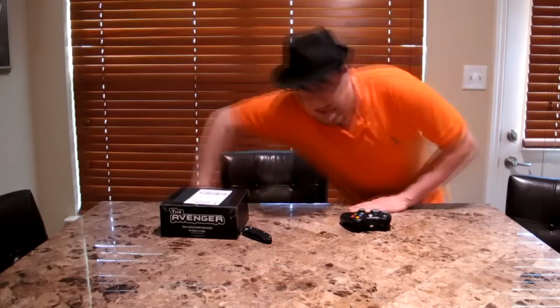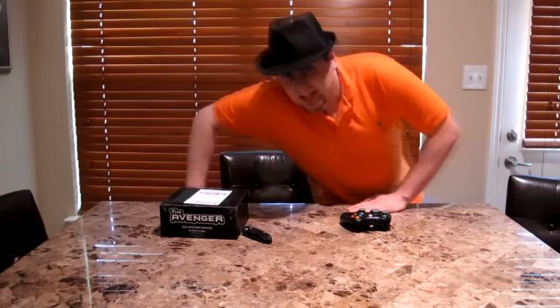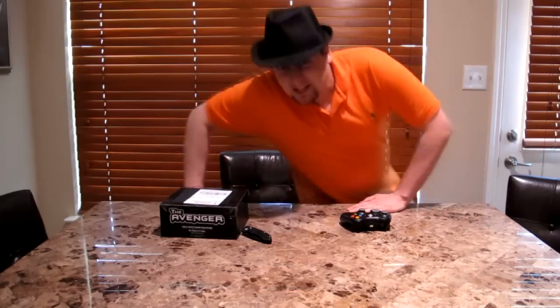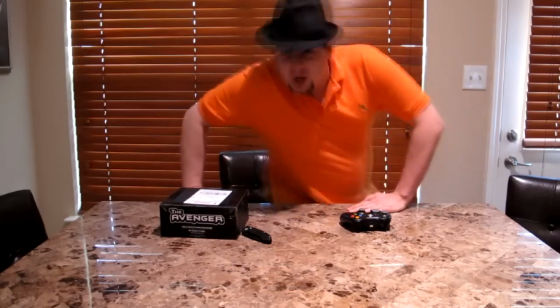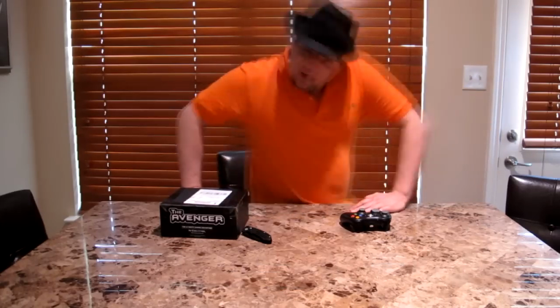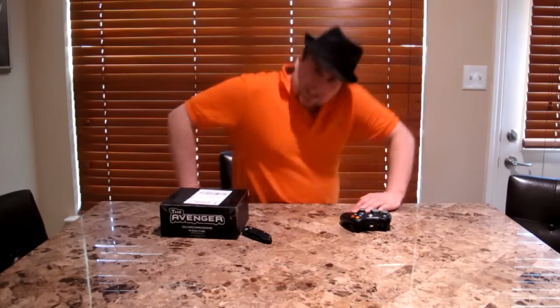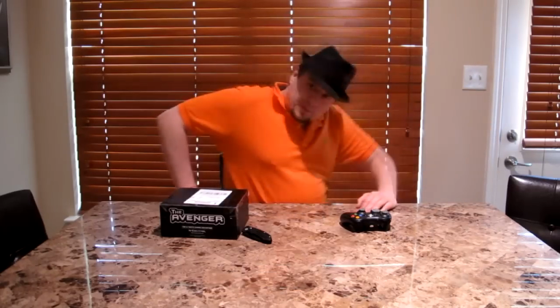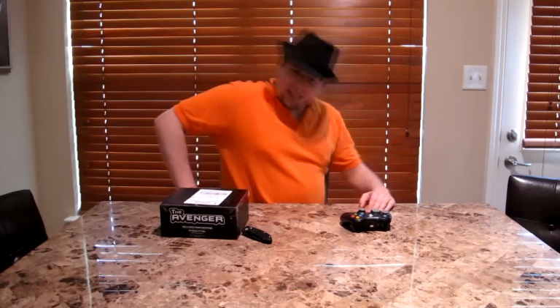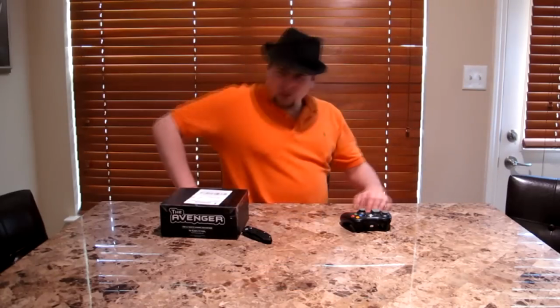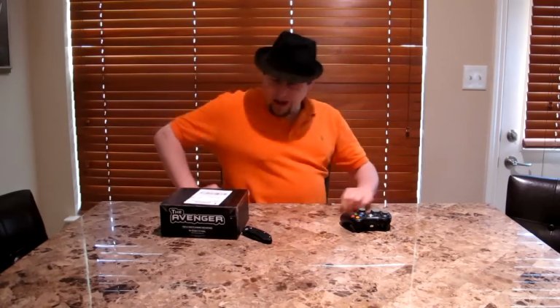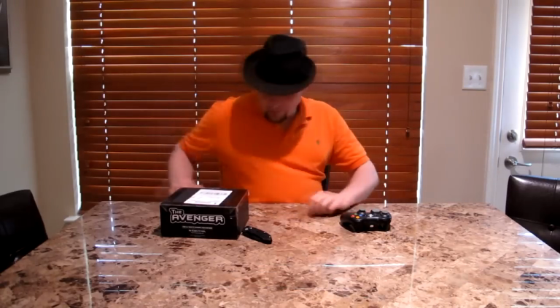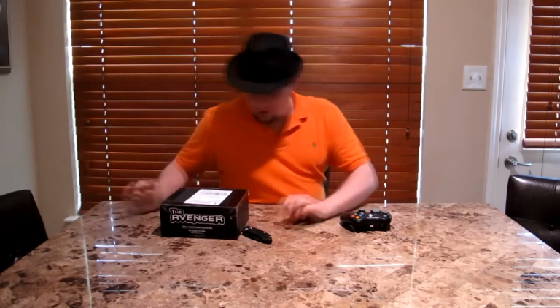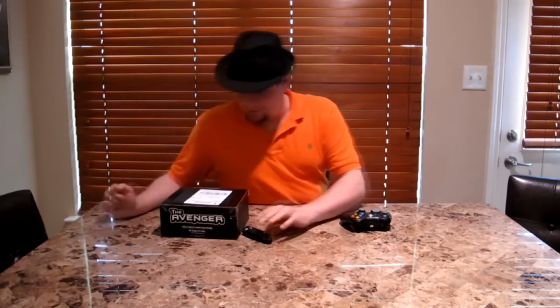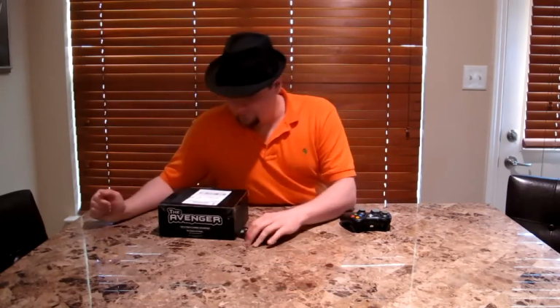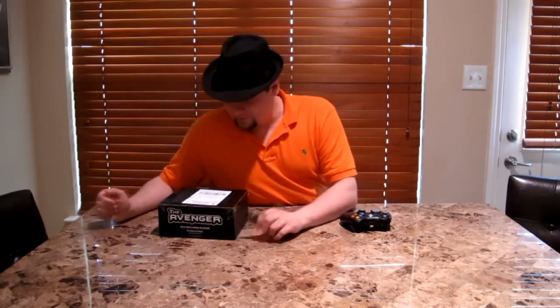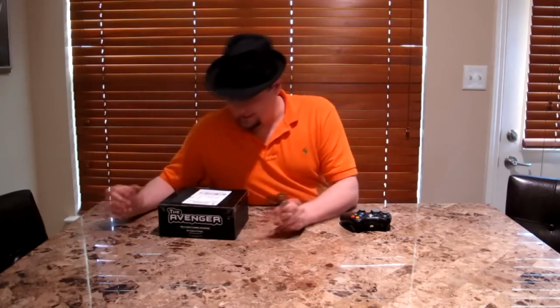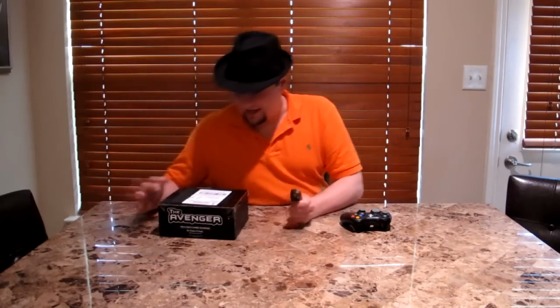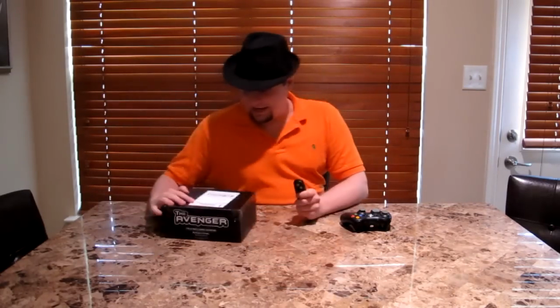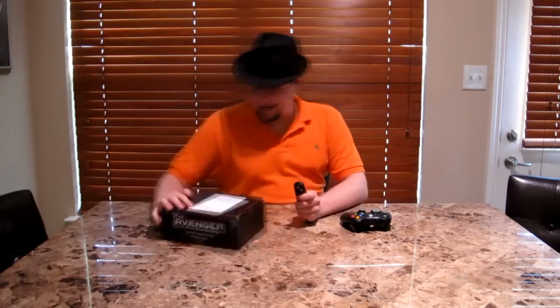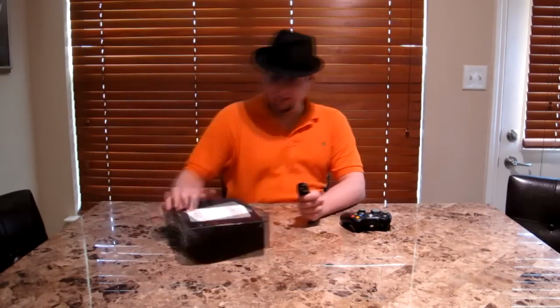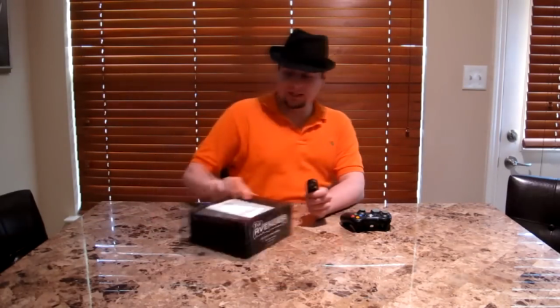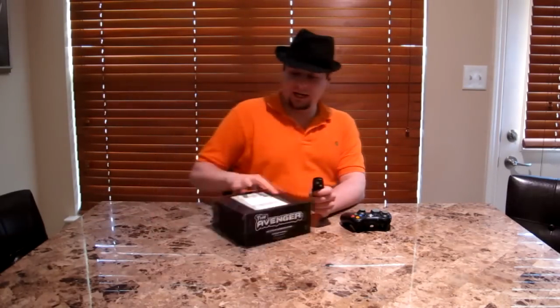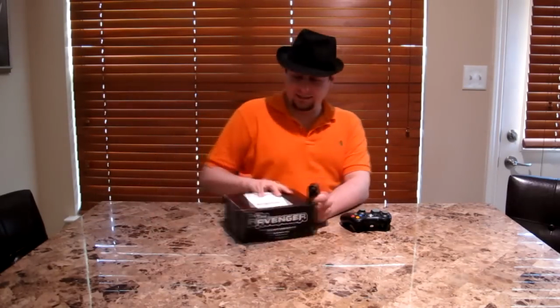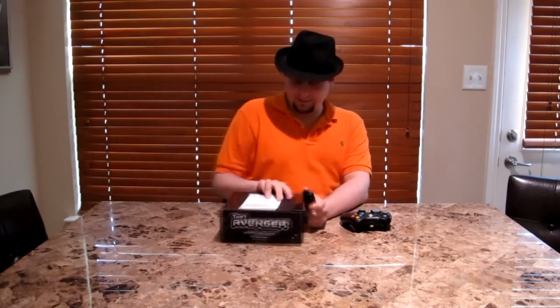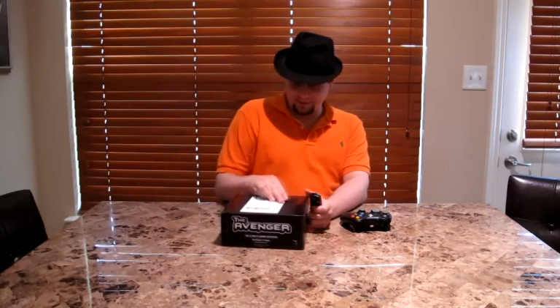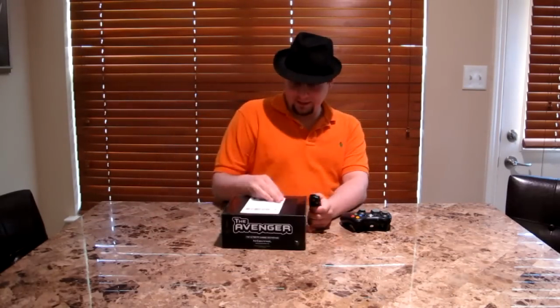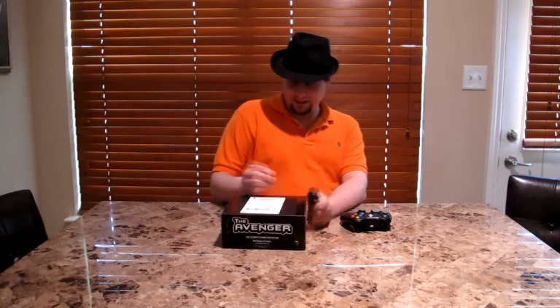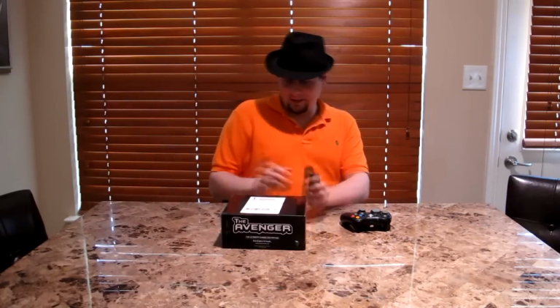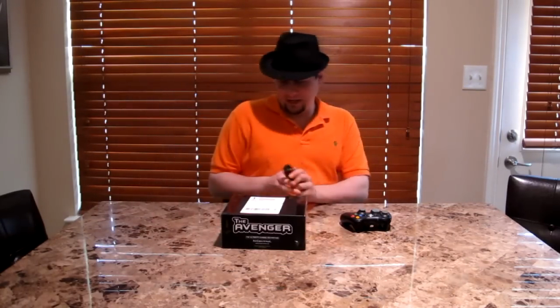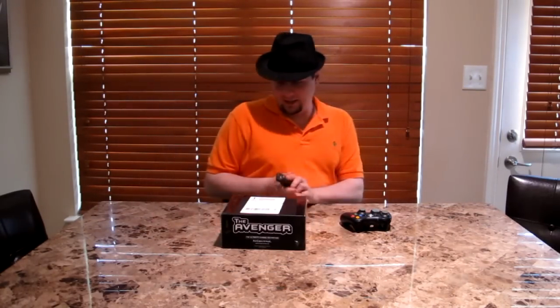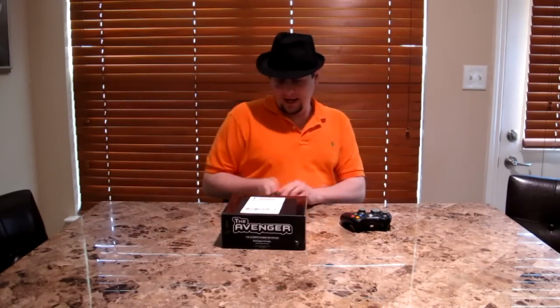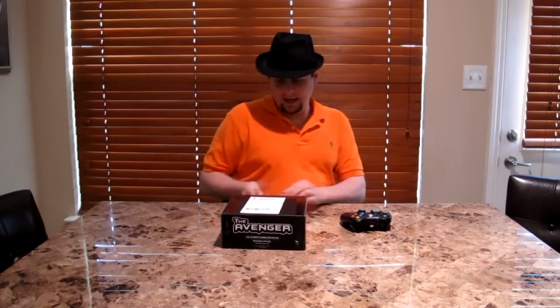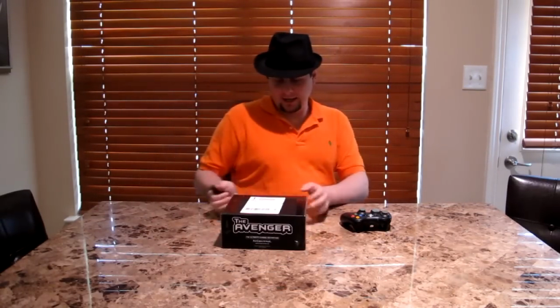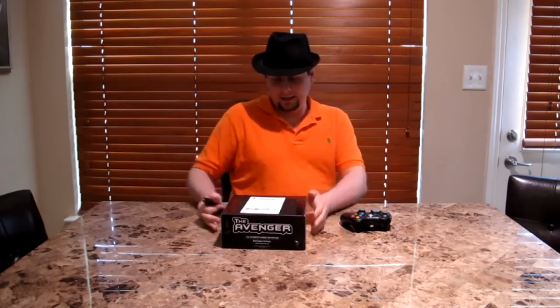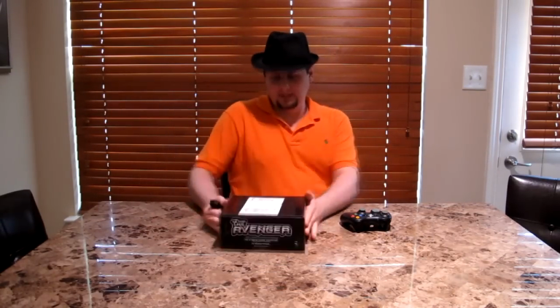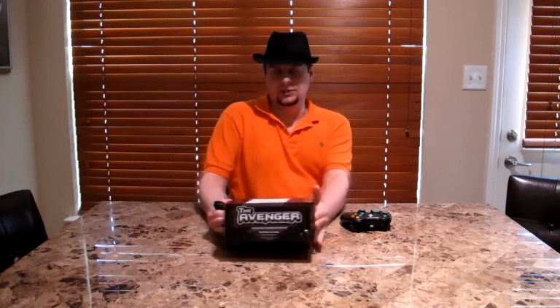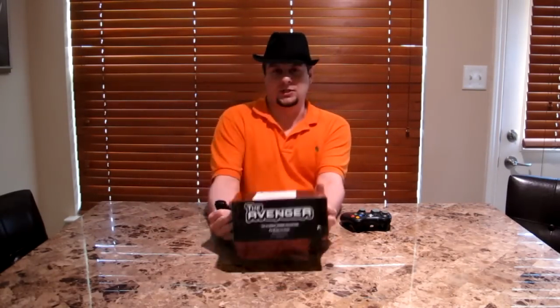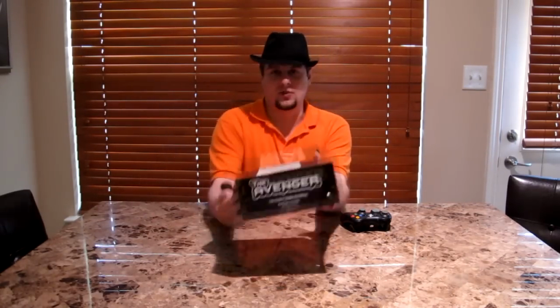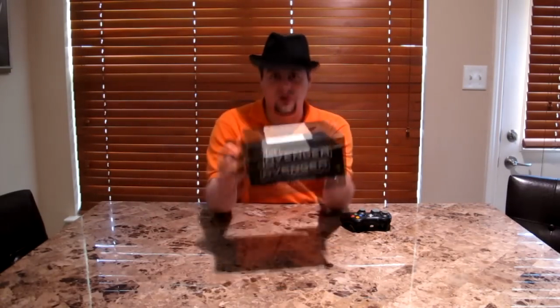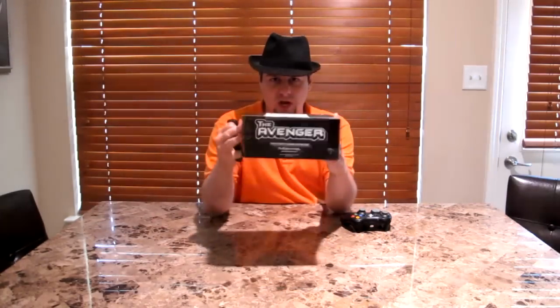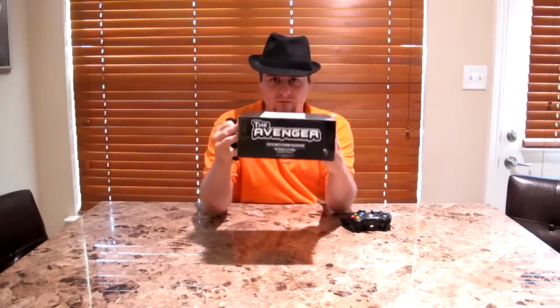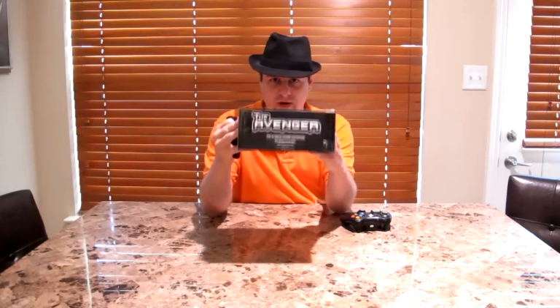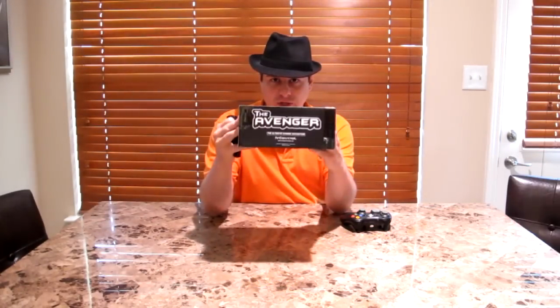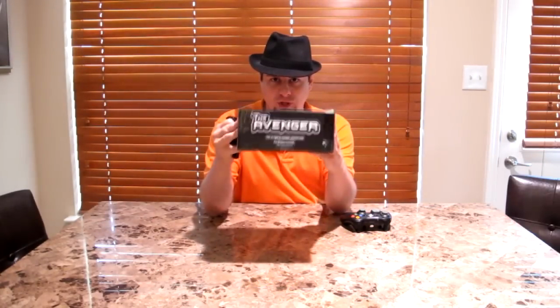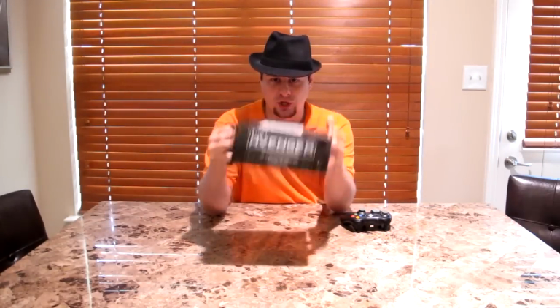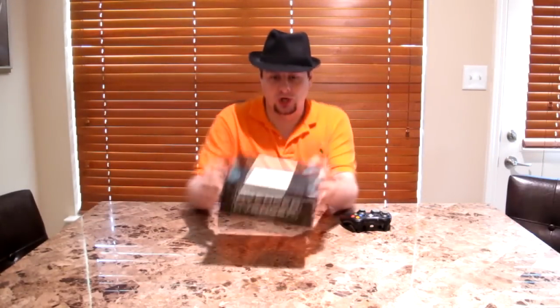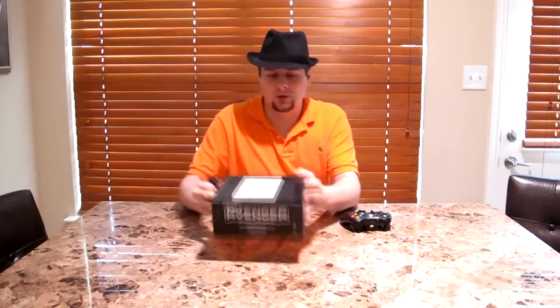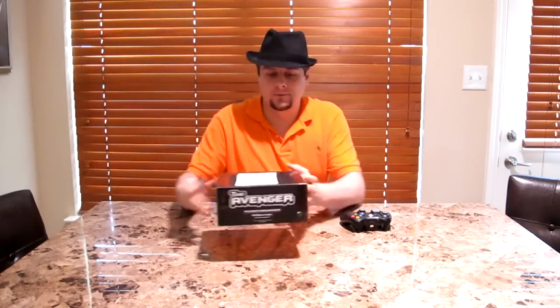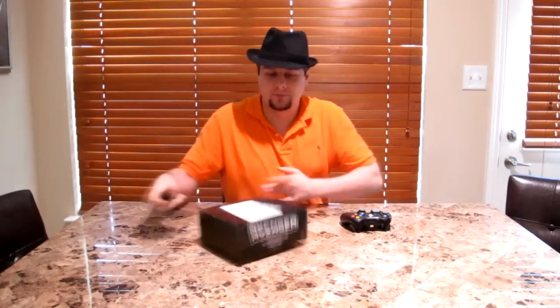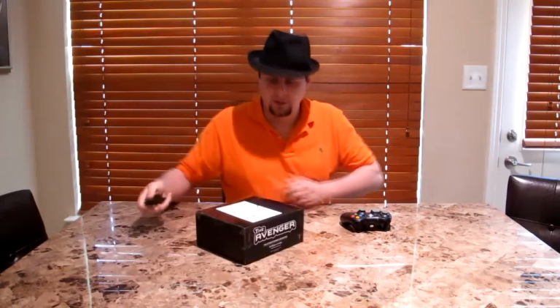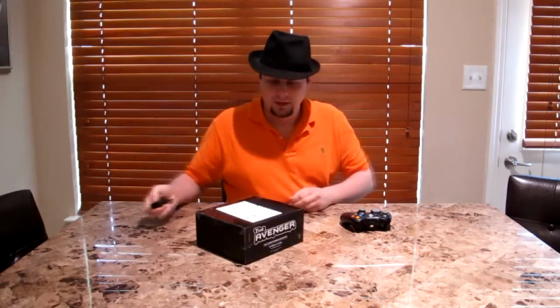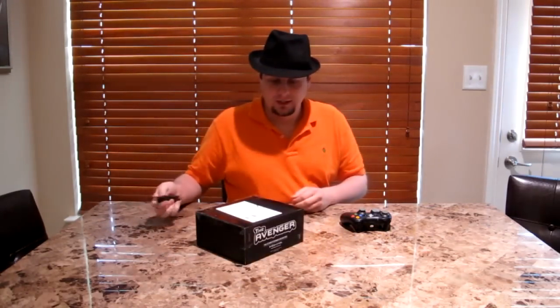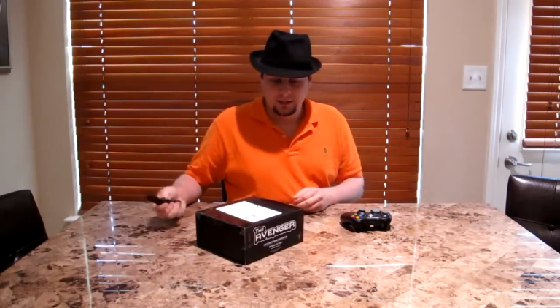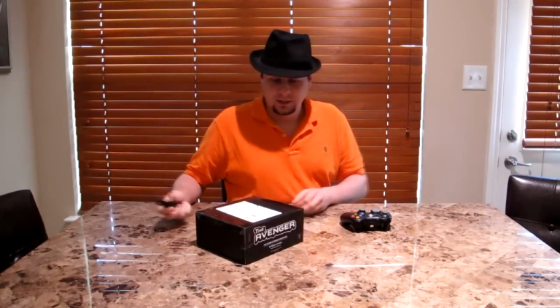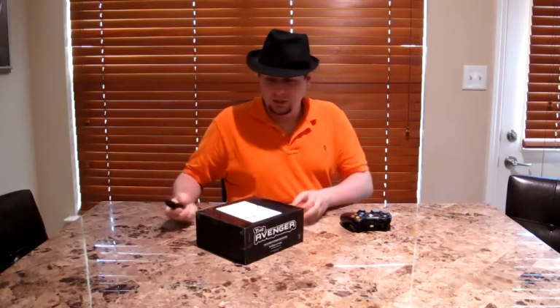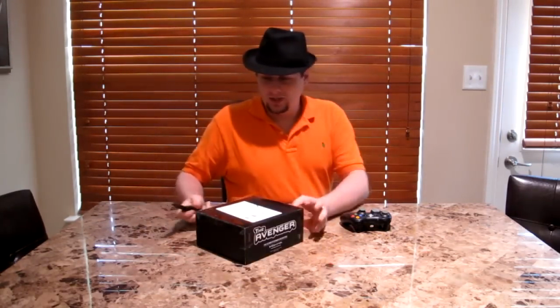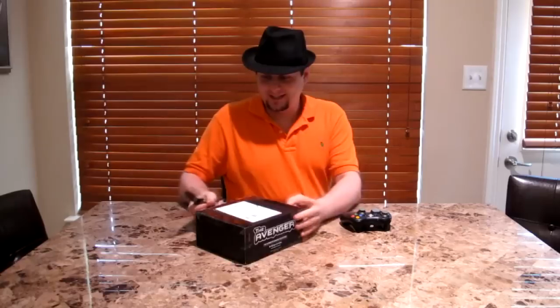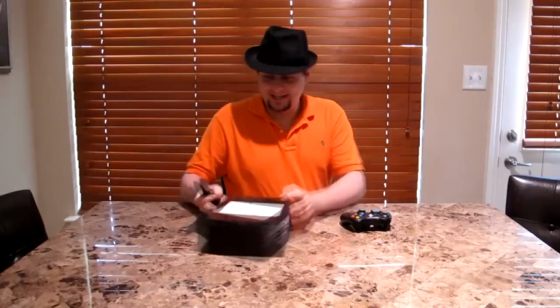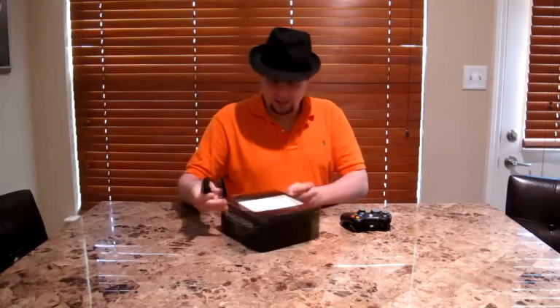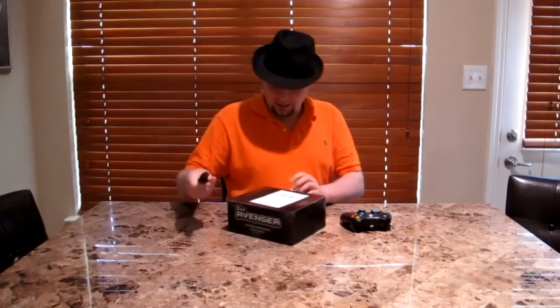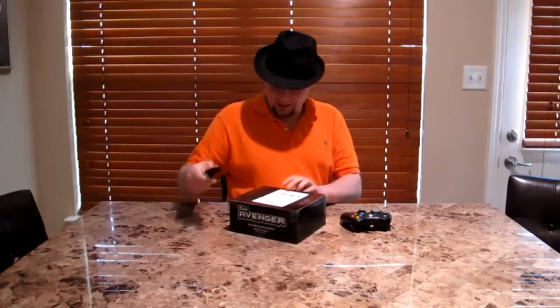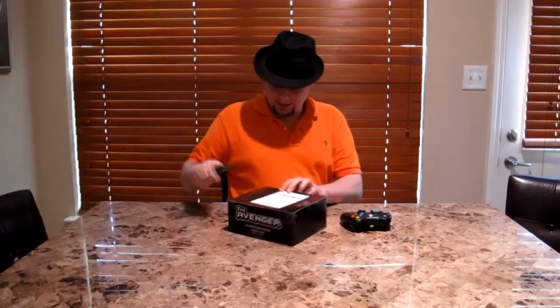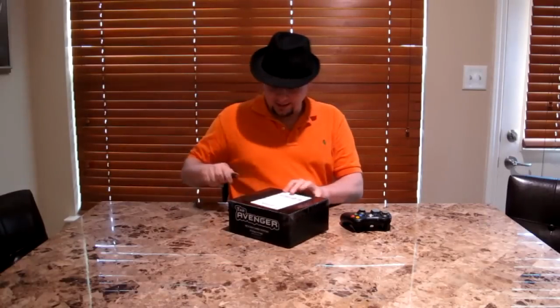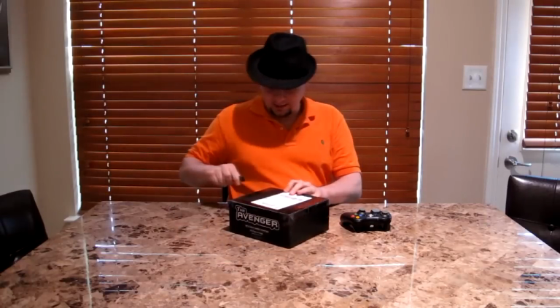Hello, this is Wicked Shrapnel, and I just got something in the mail today. It's the Avenger. So let's take a look at this thing.